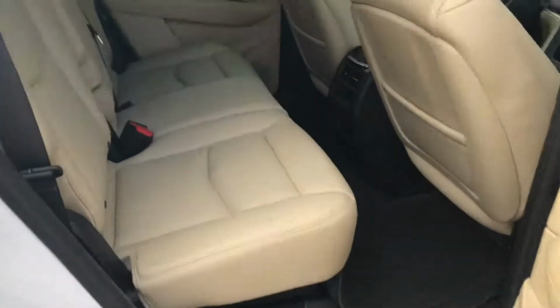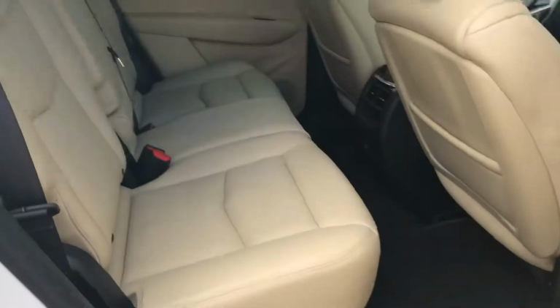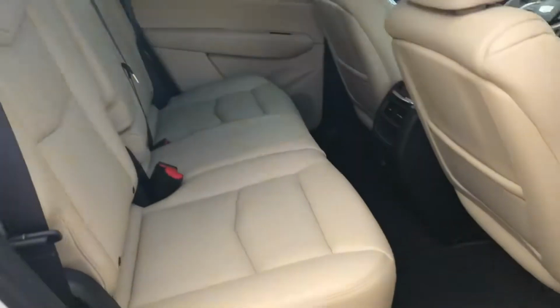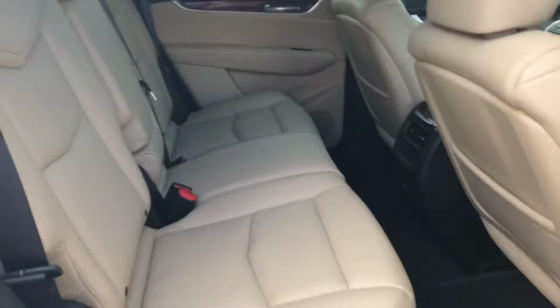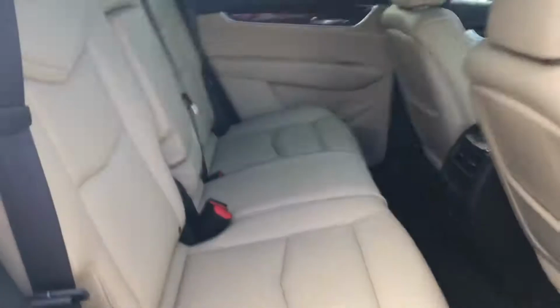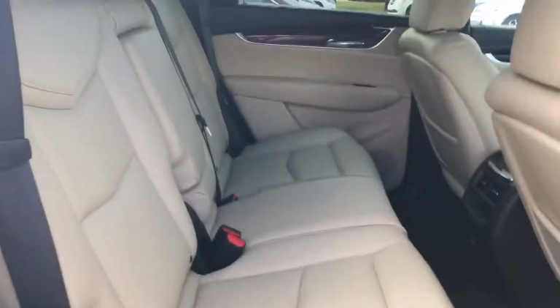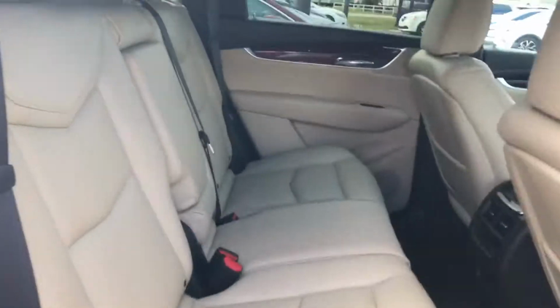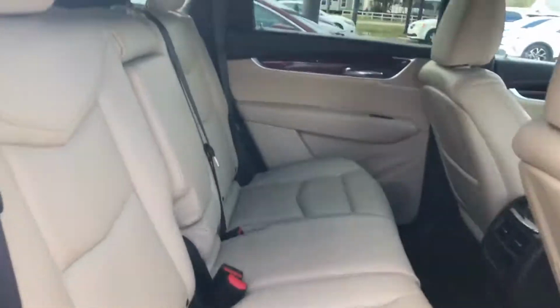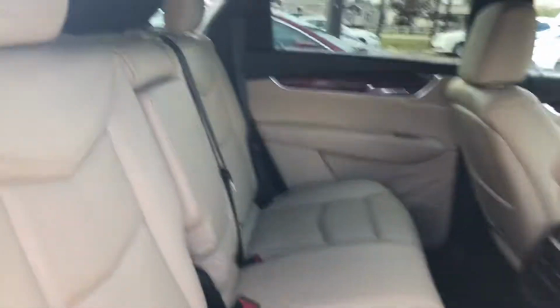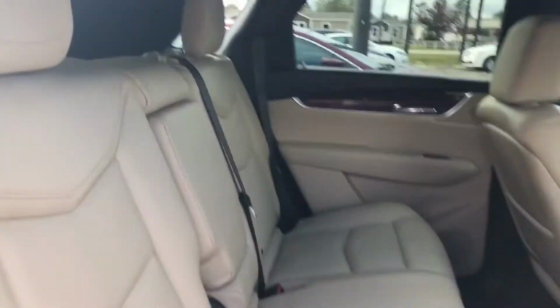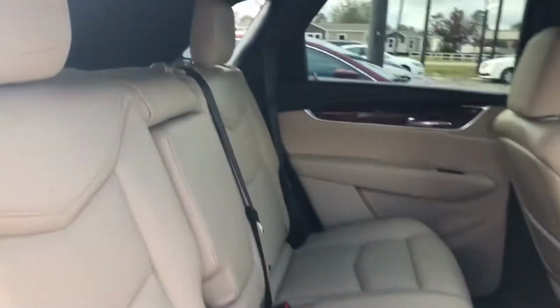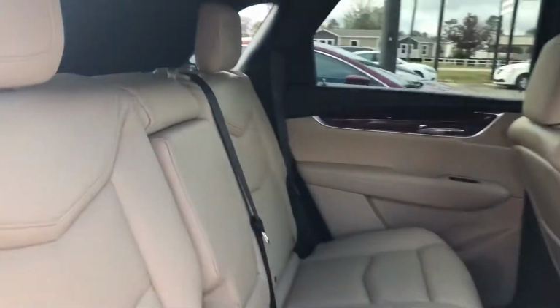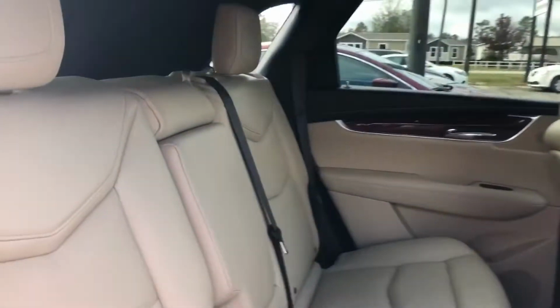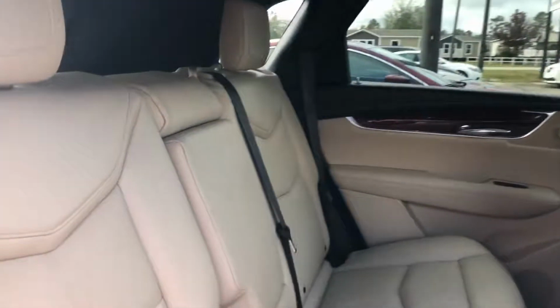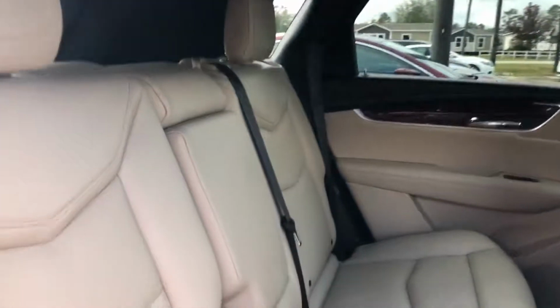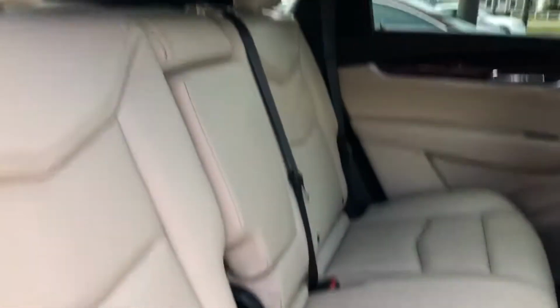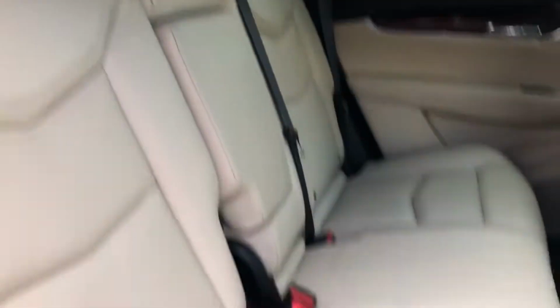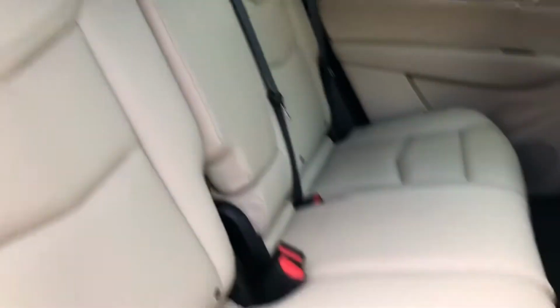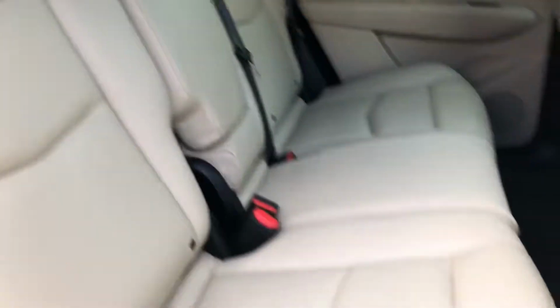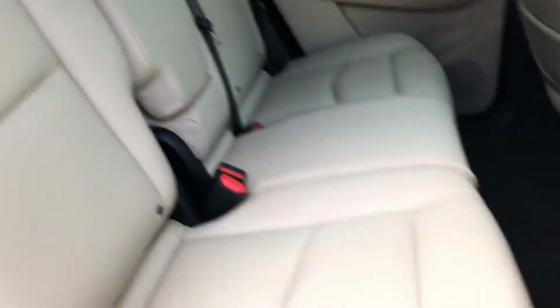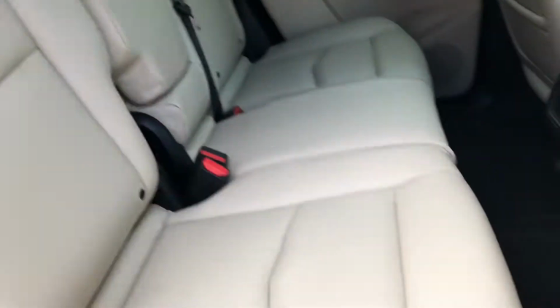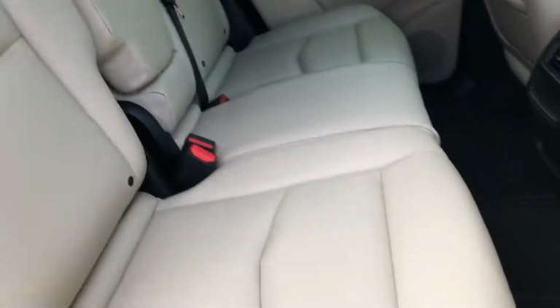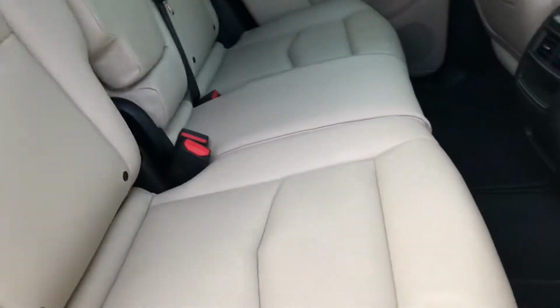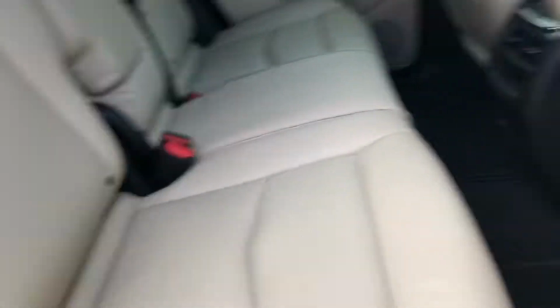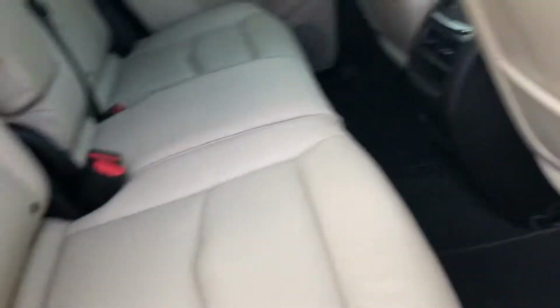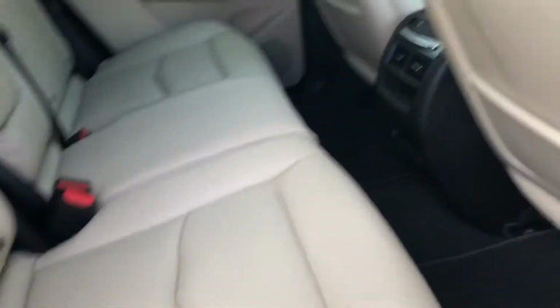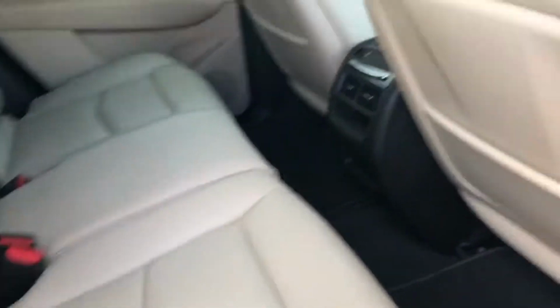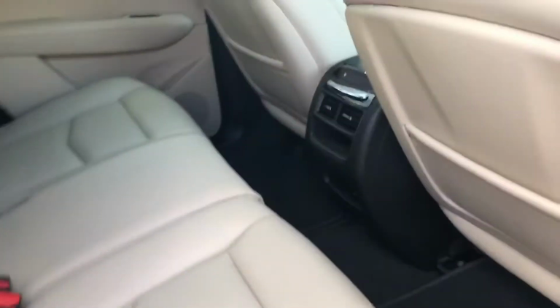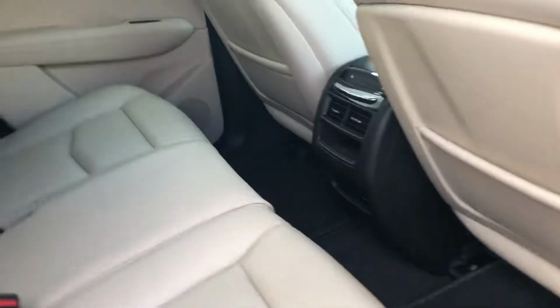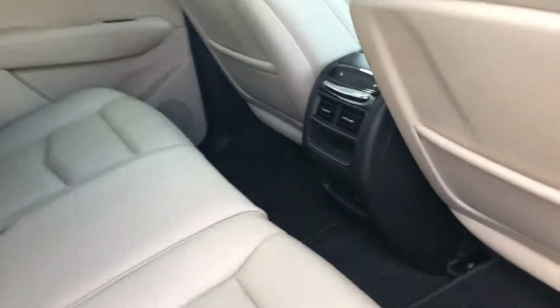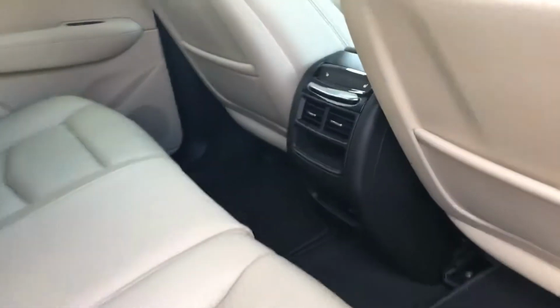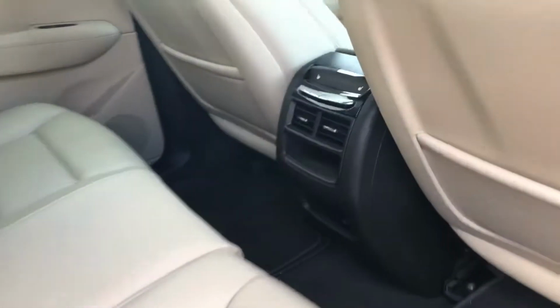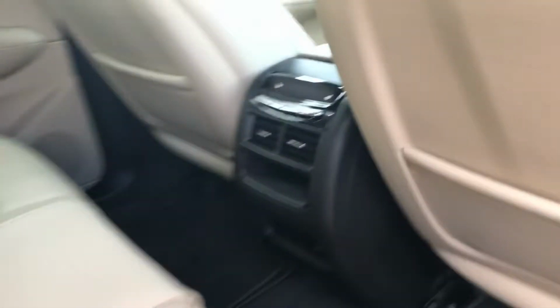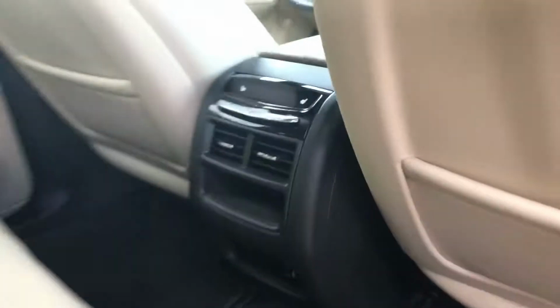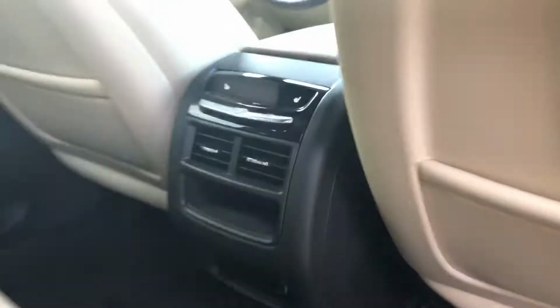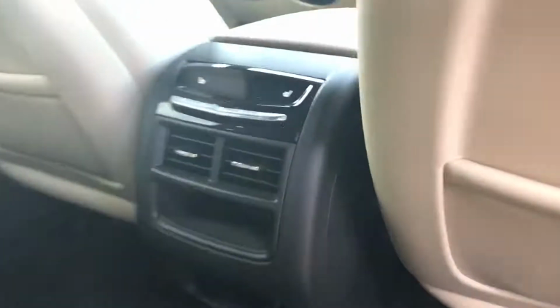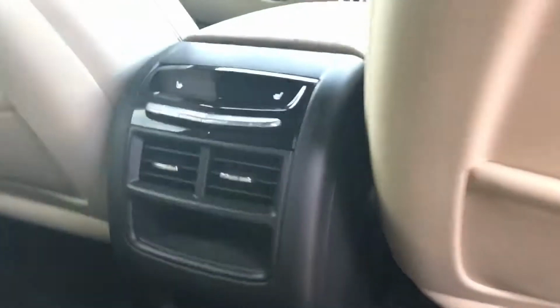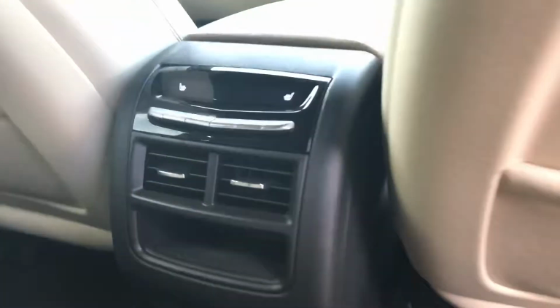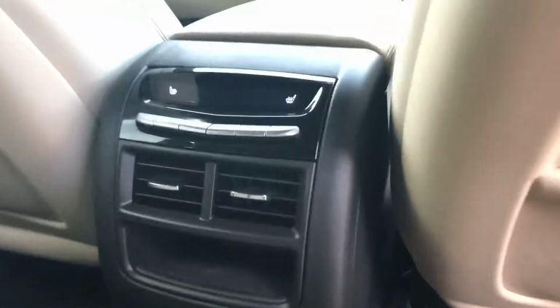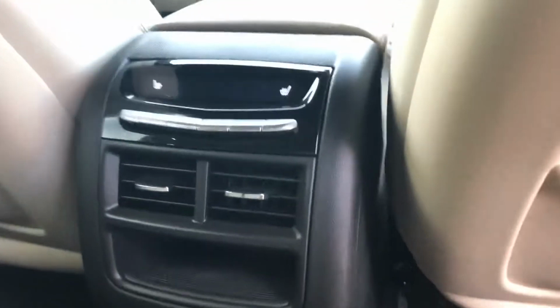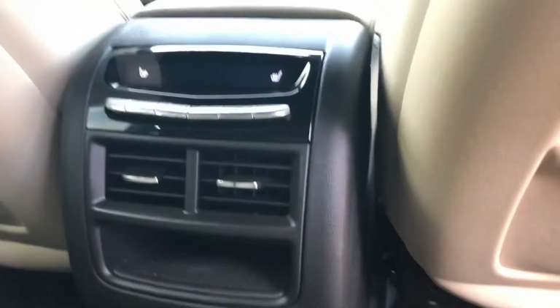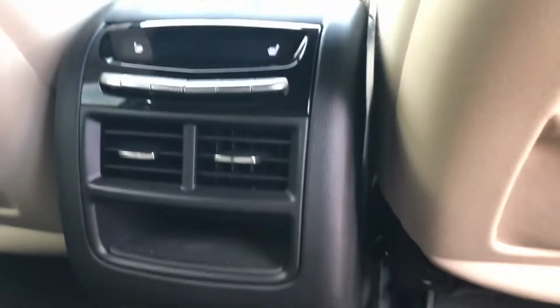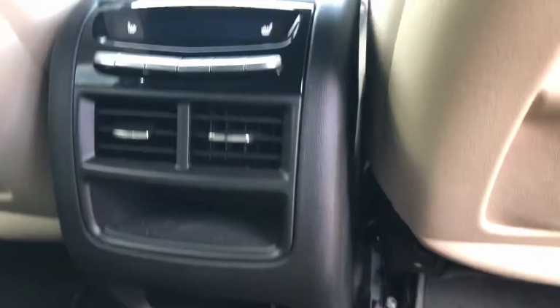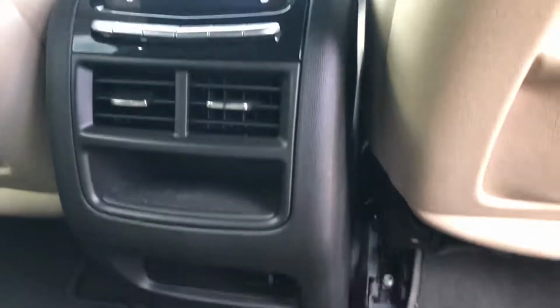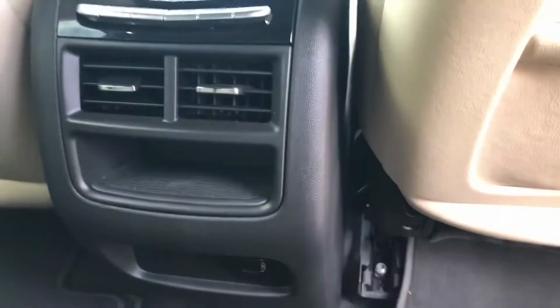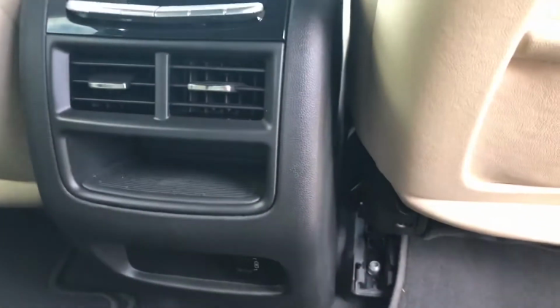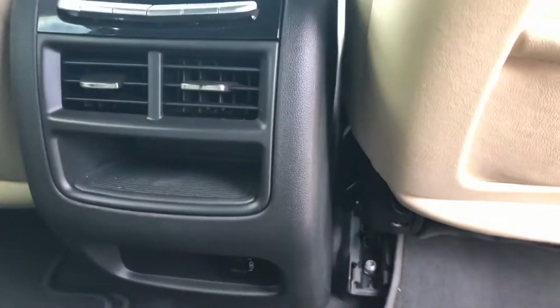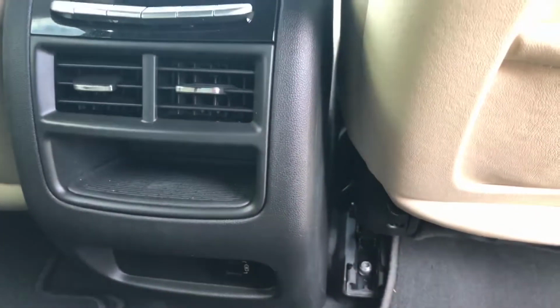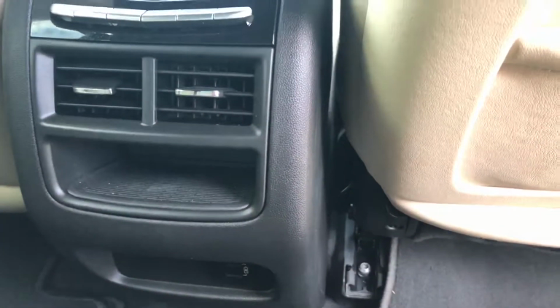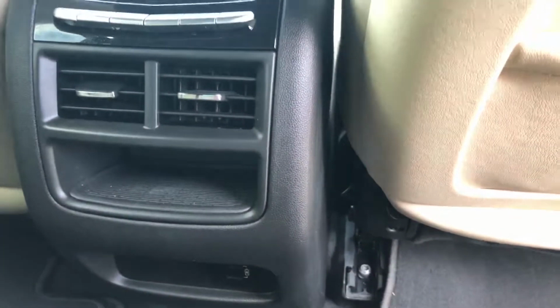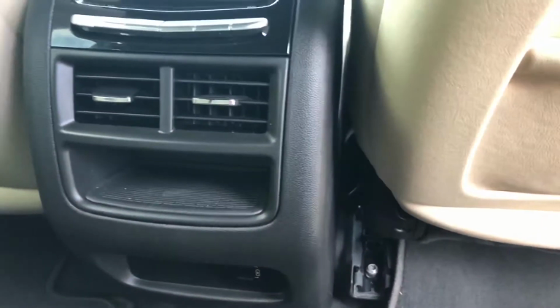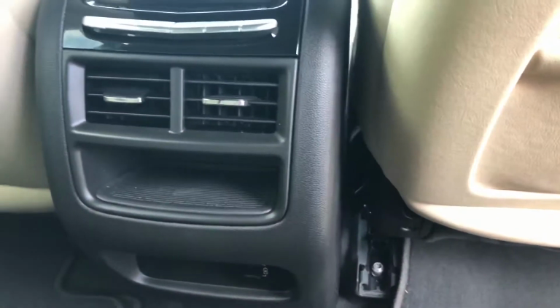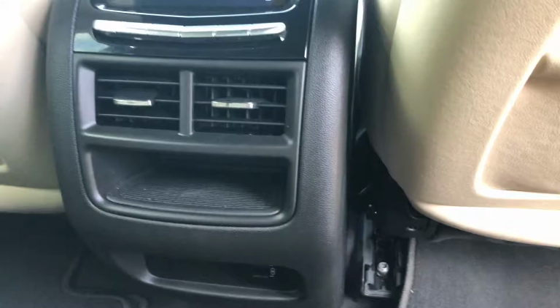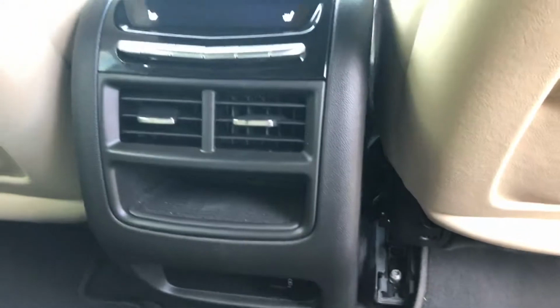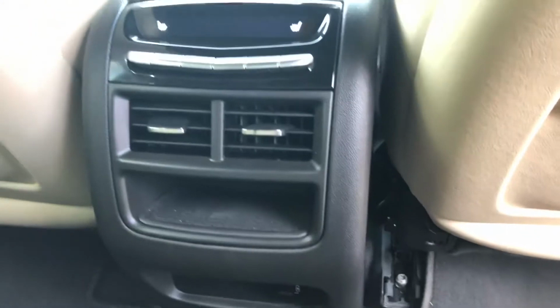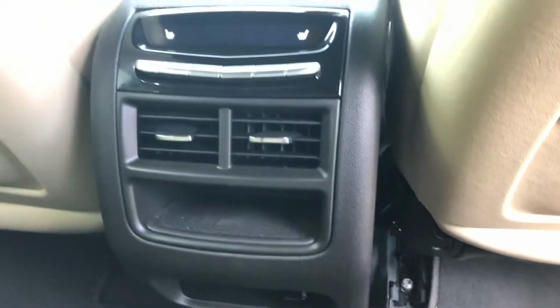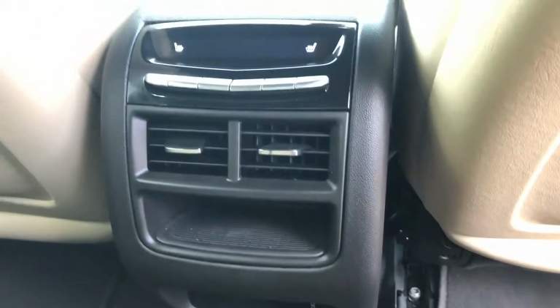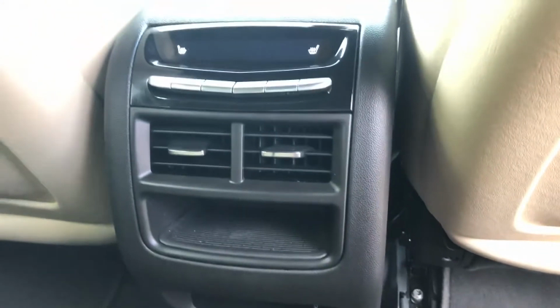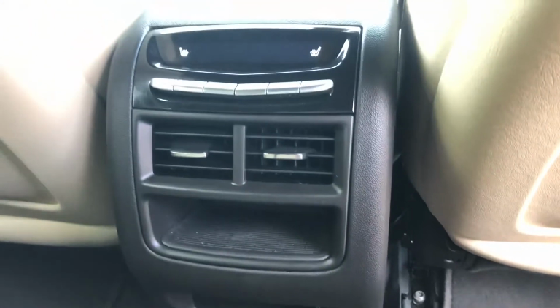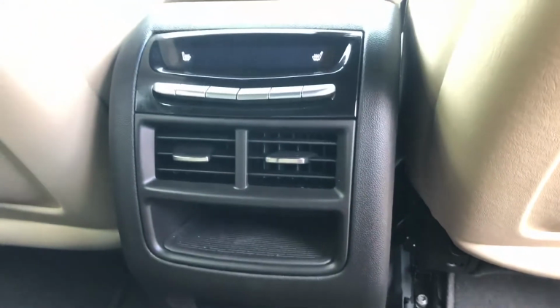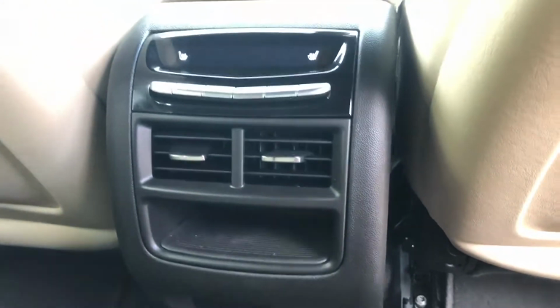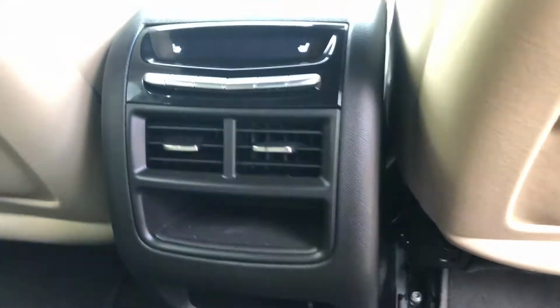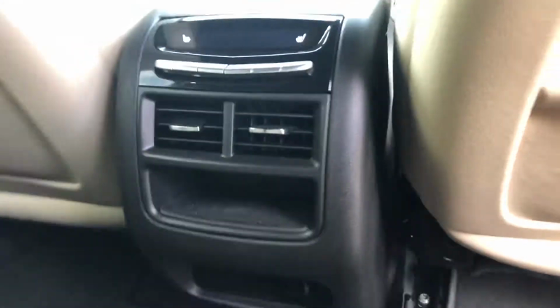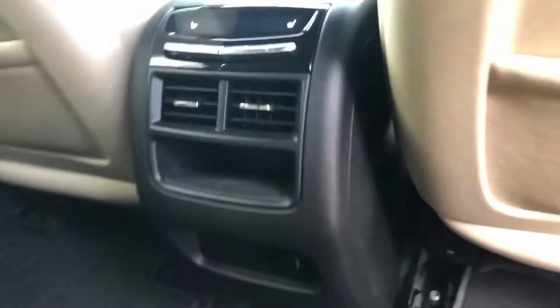There's lots of space here, and then you've got your rear climate controls there as well.